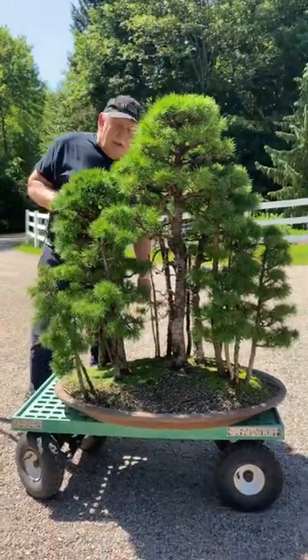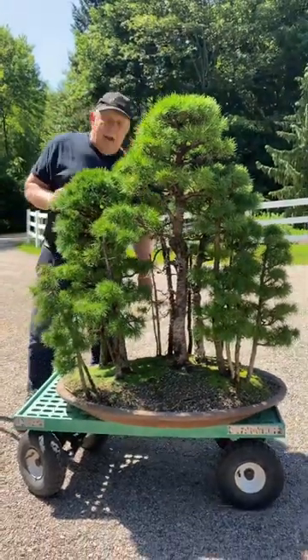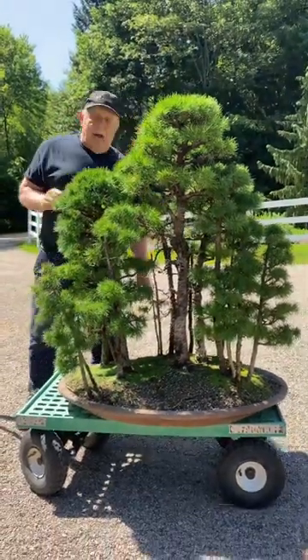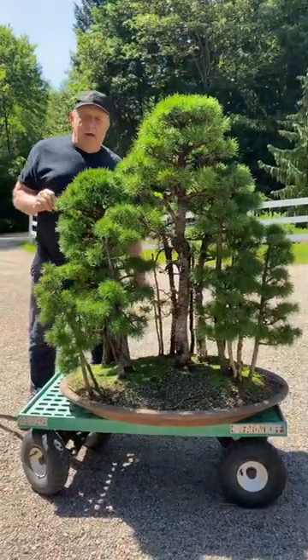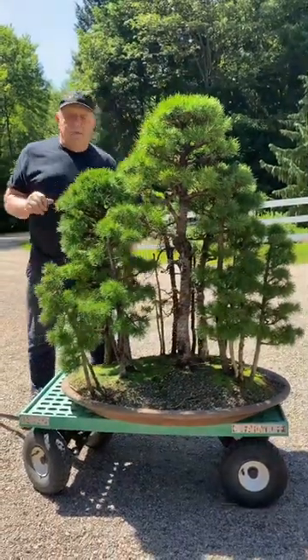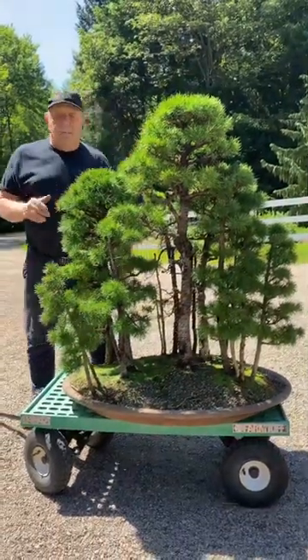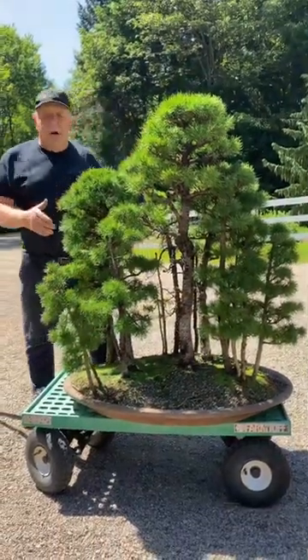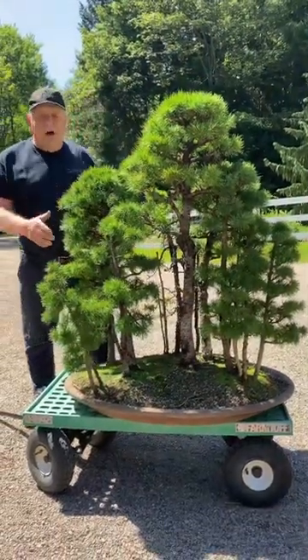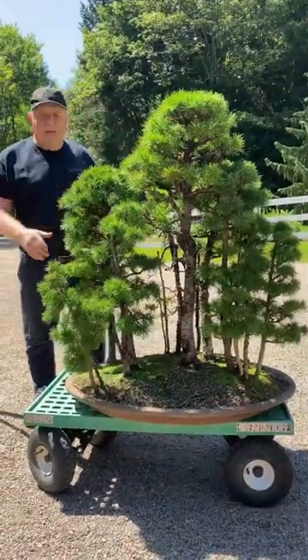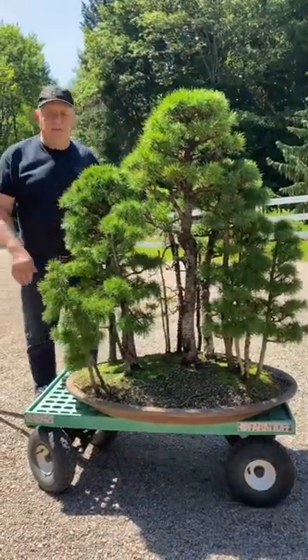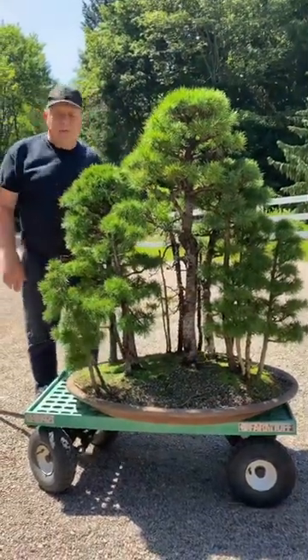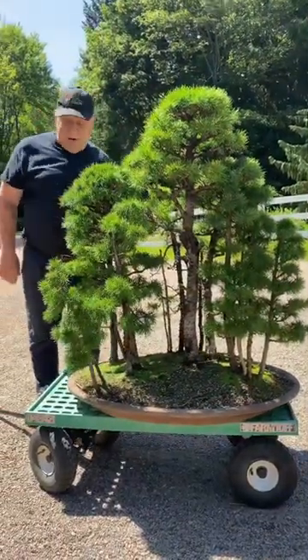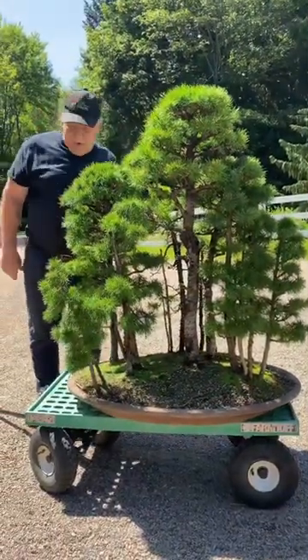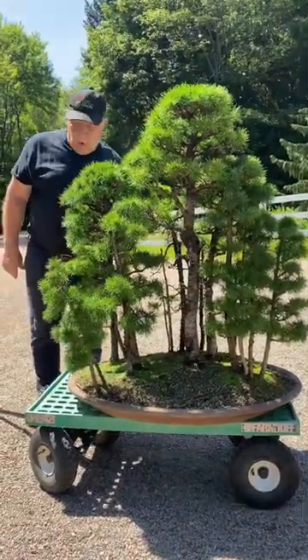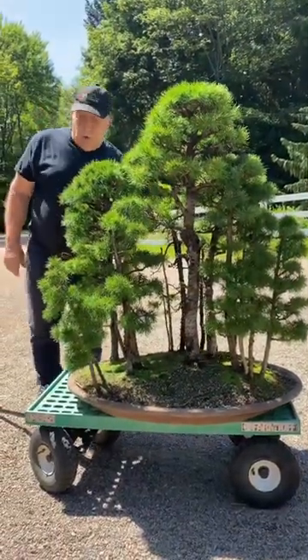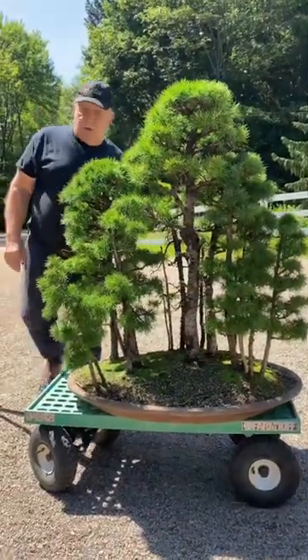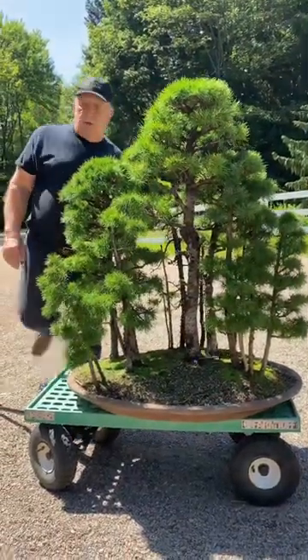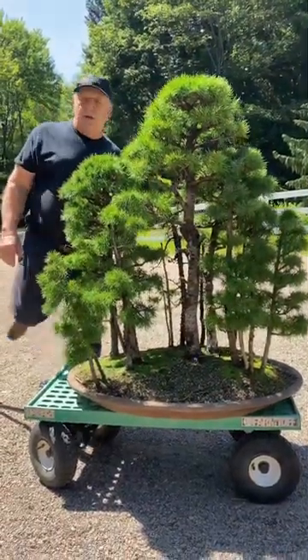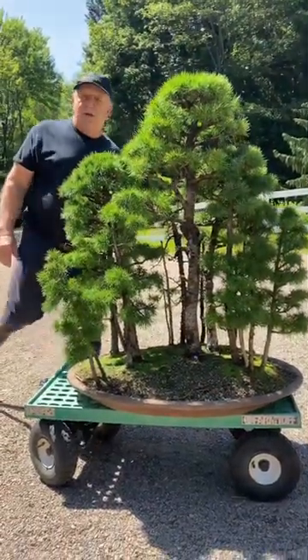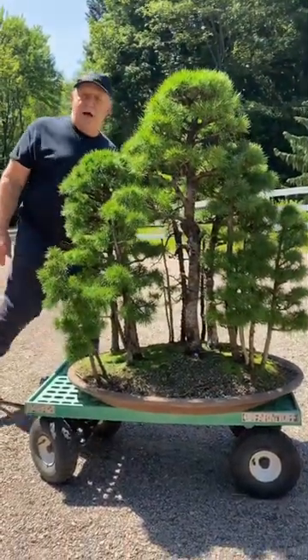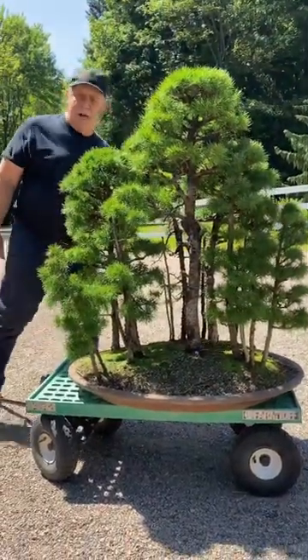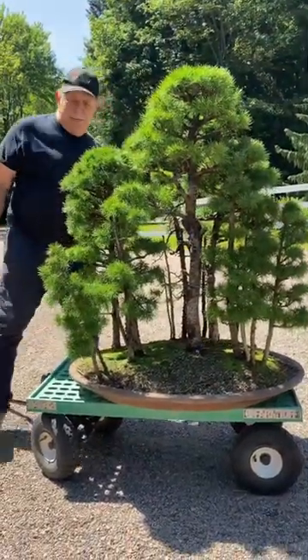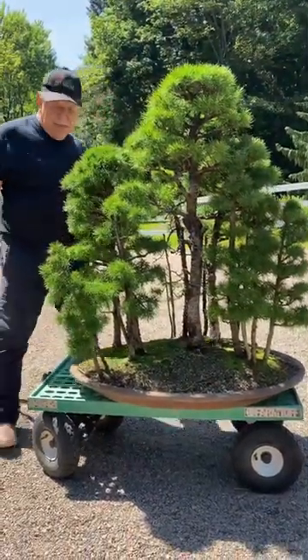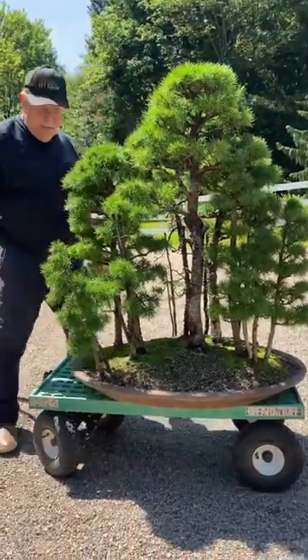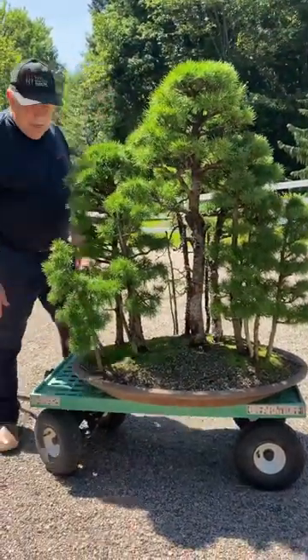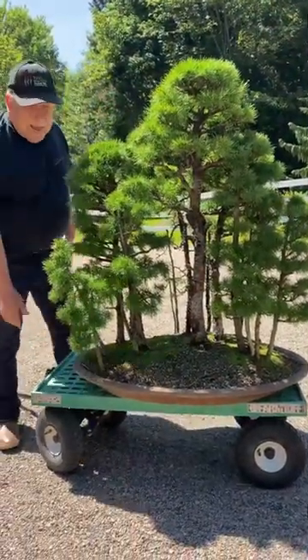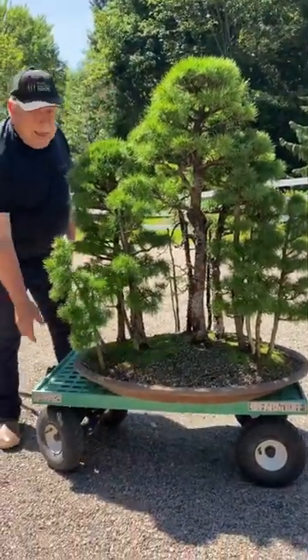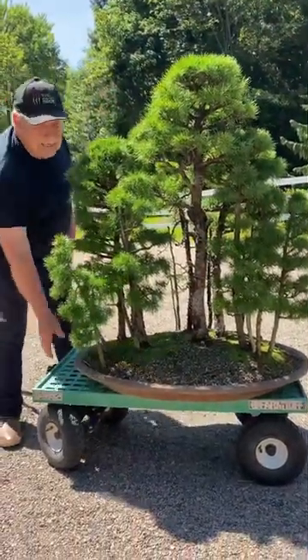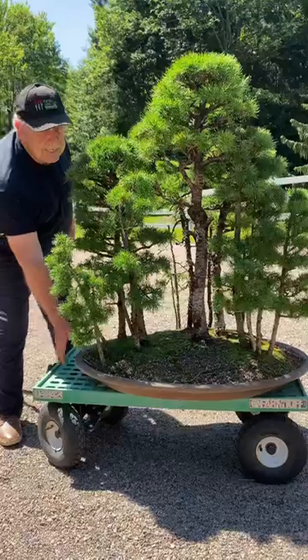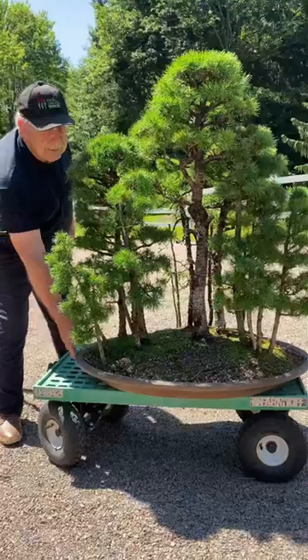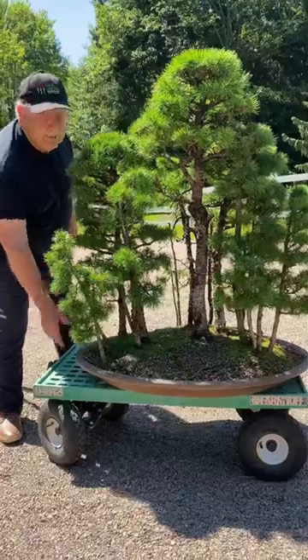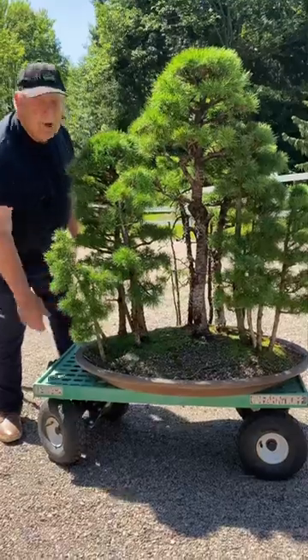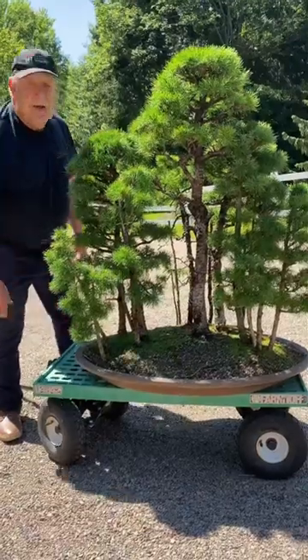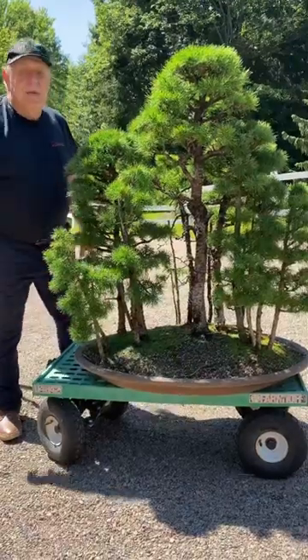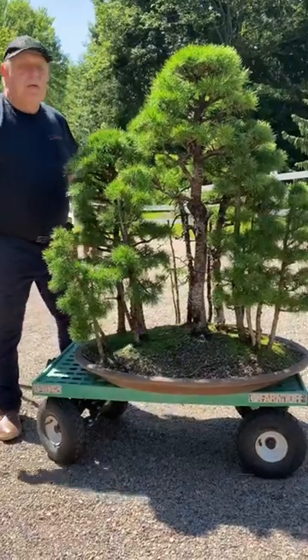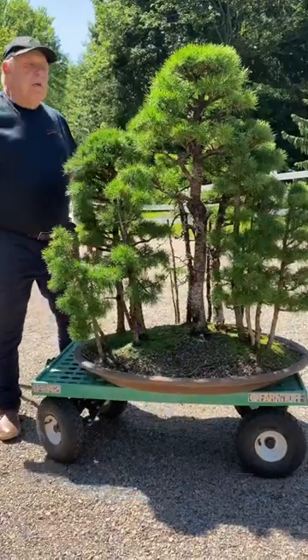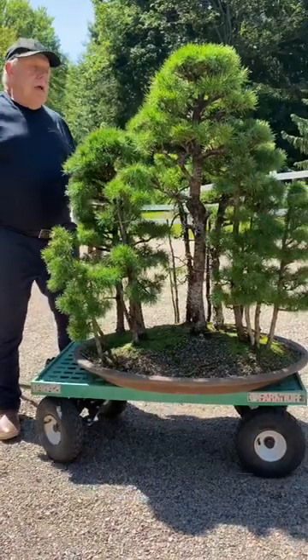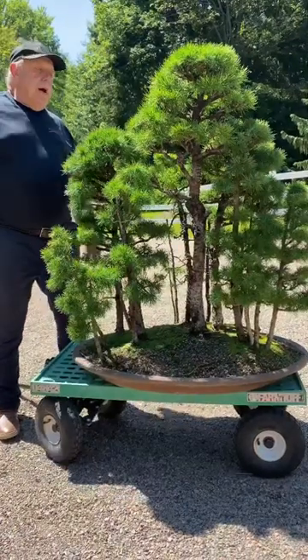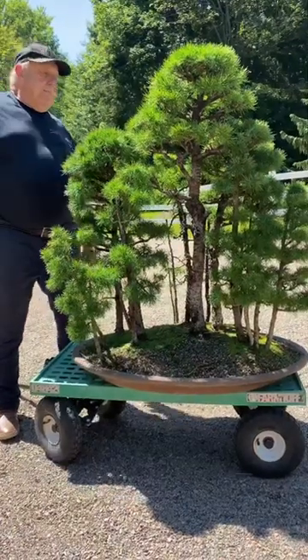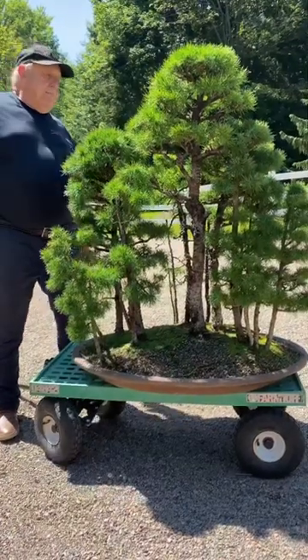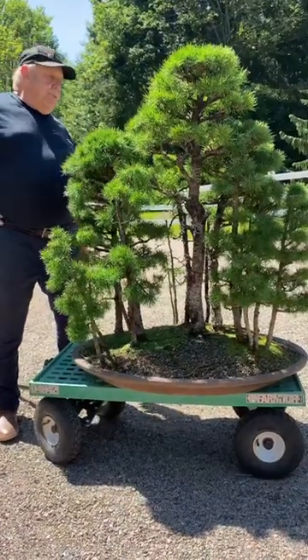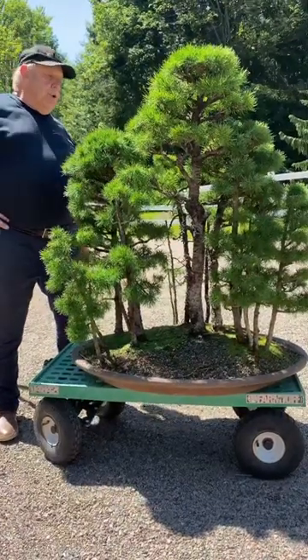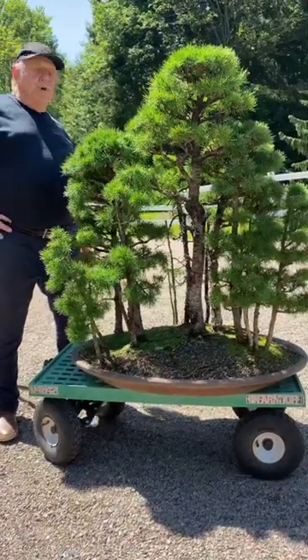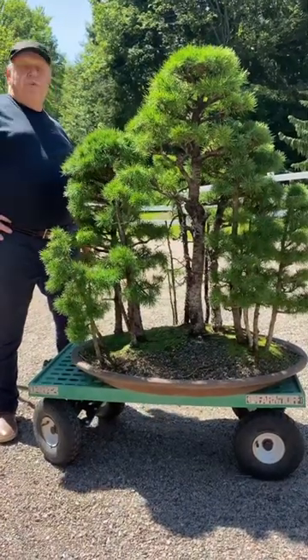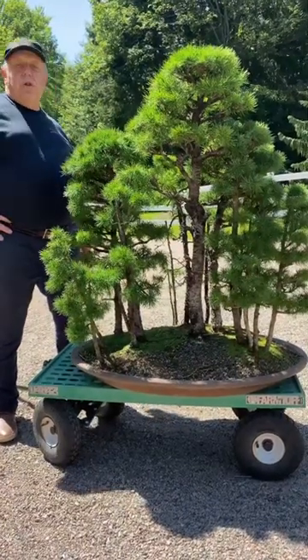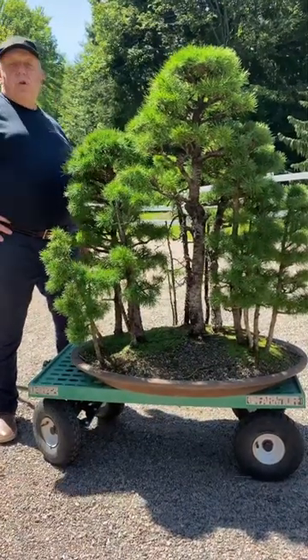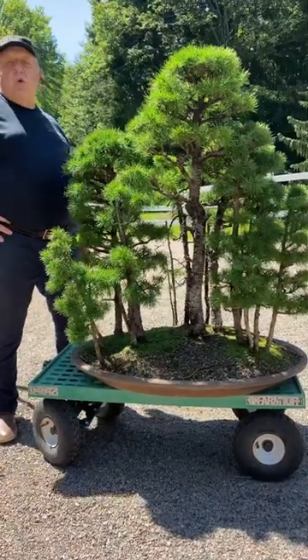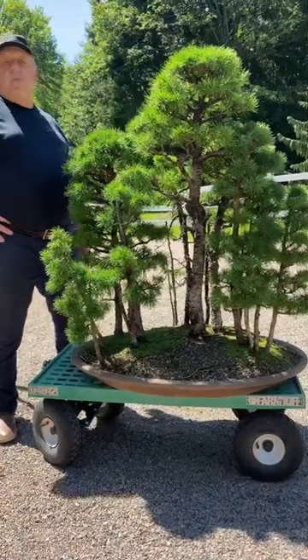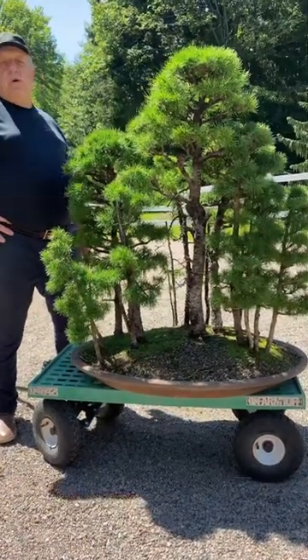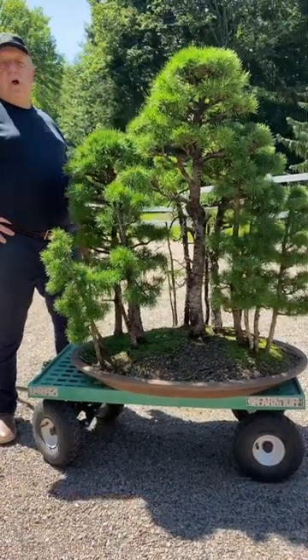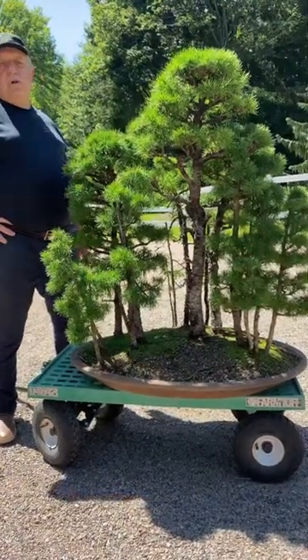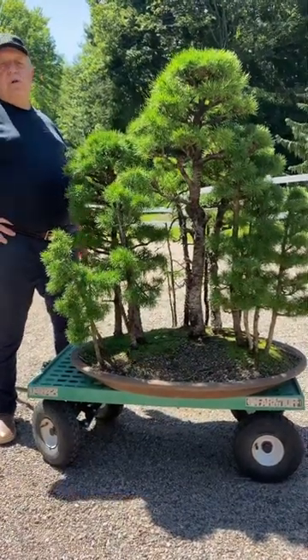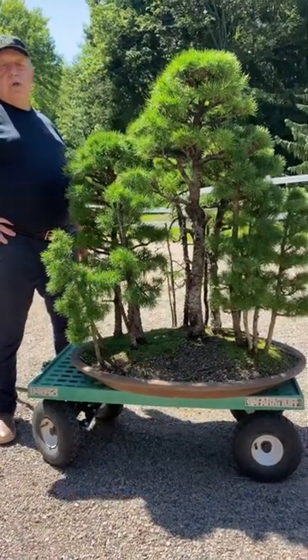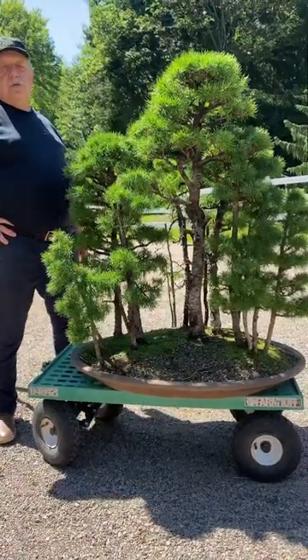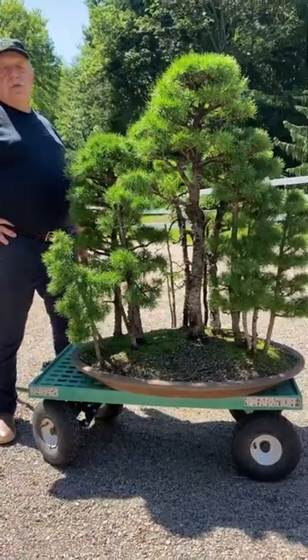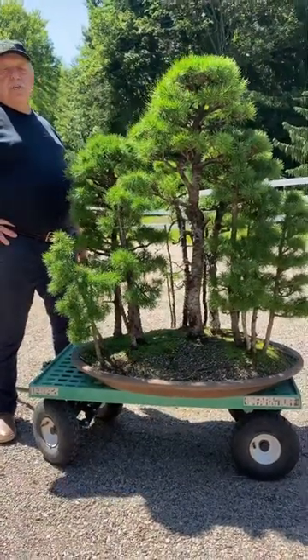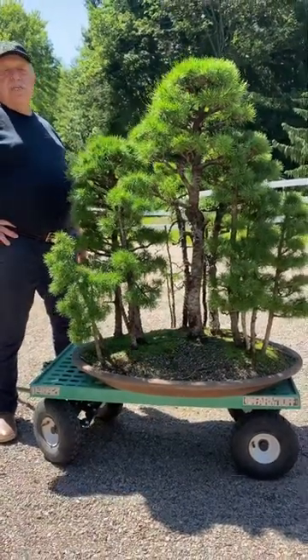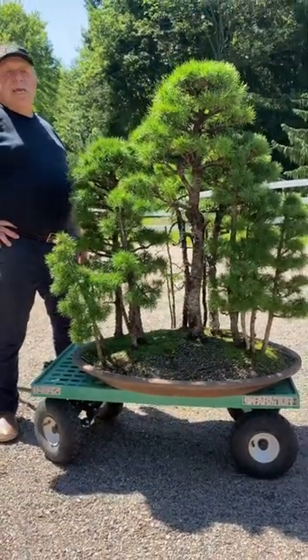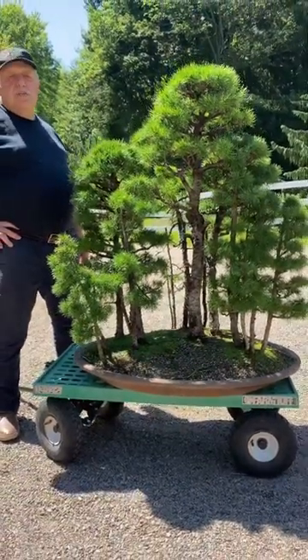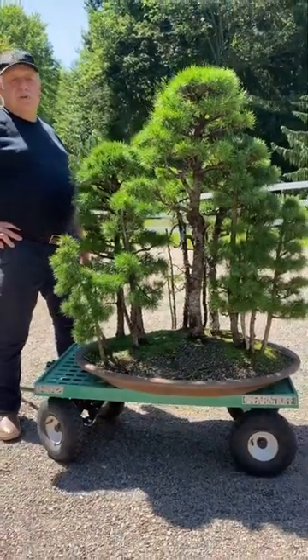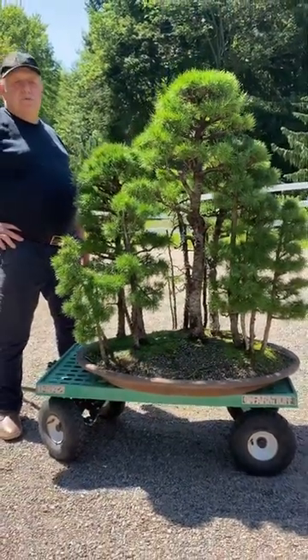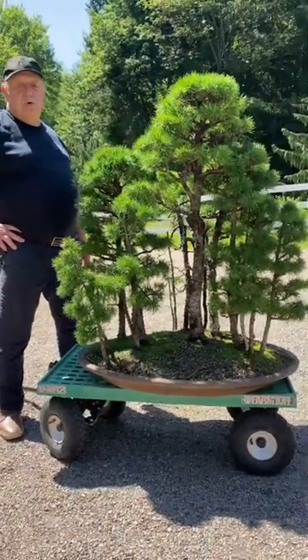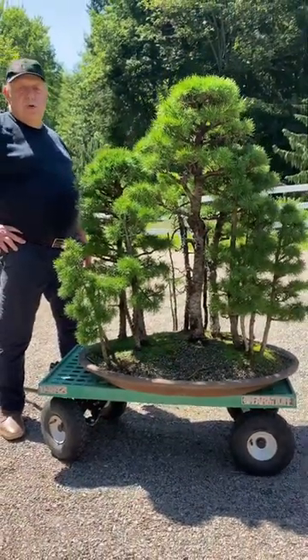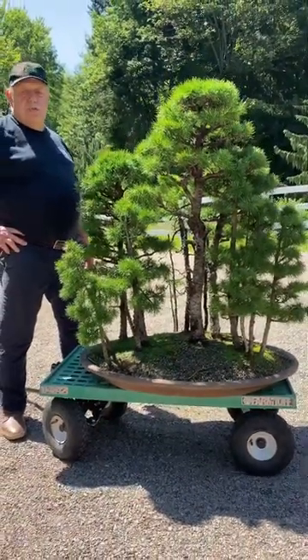The pot is very old — a Tokunami antique pot — giving a beautiful overall look to this ancient forest.